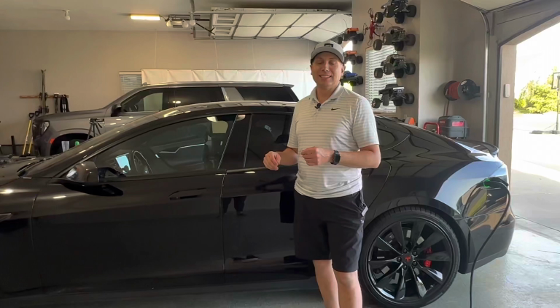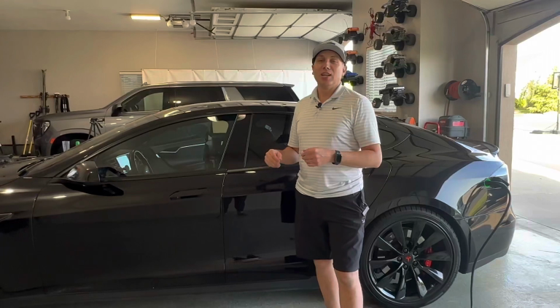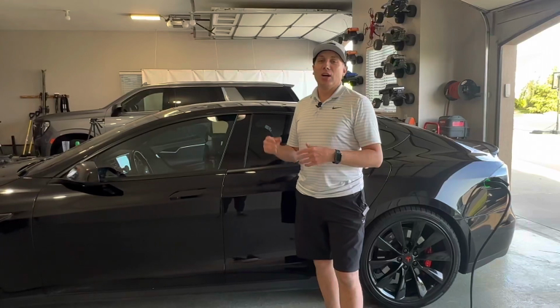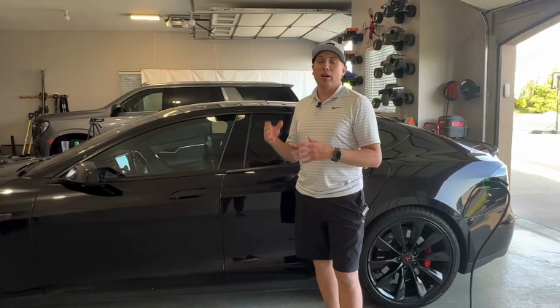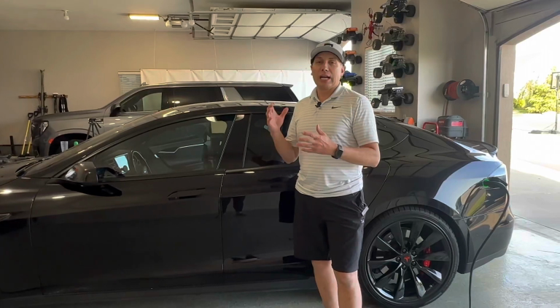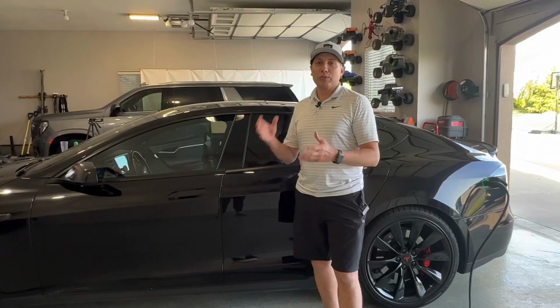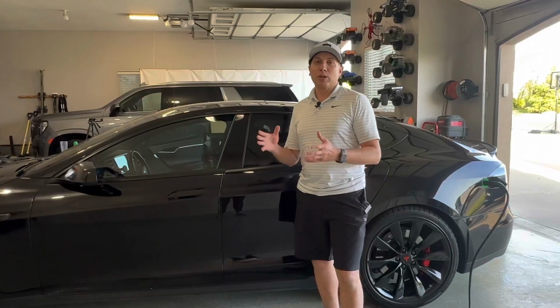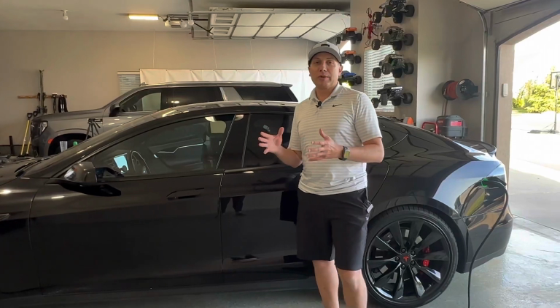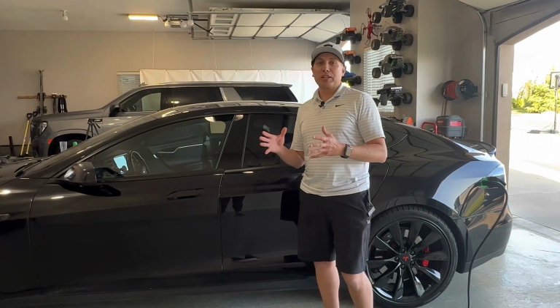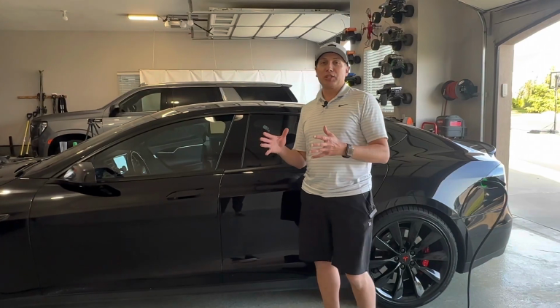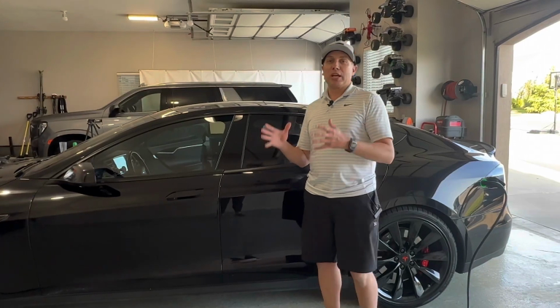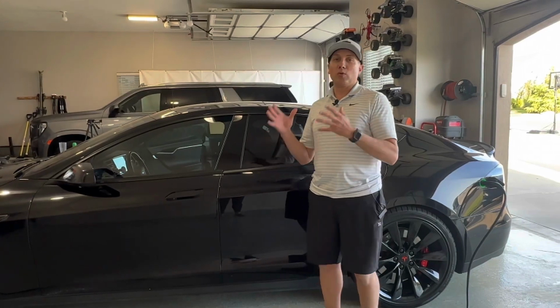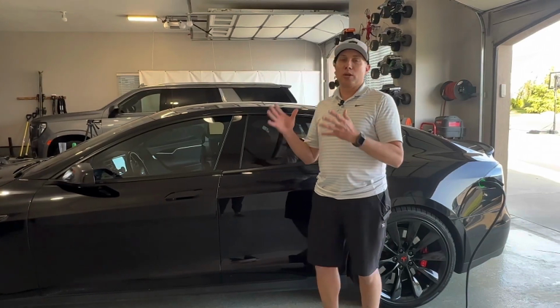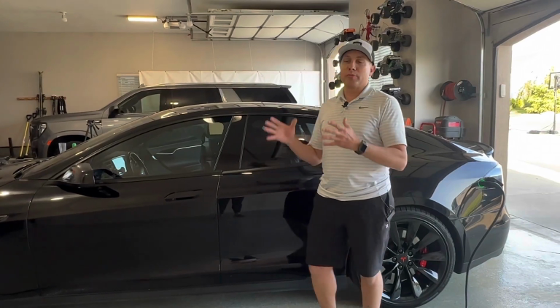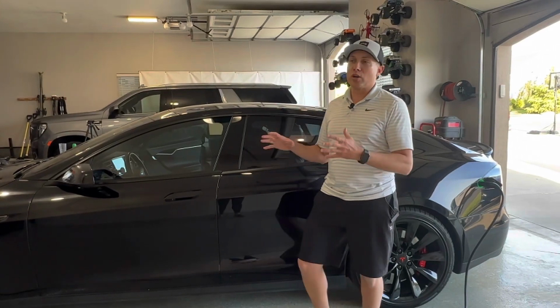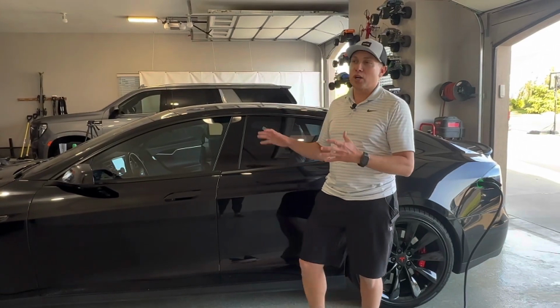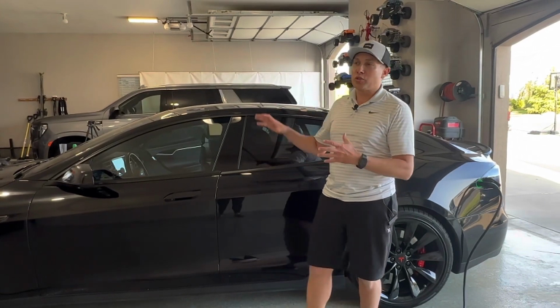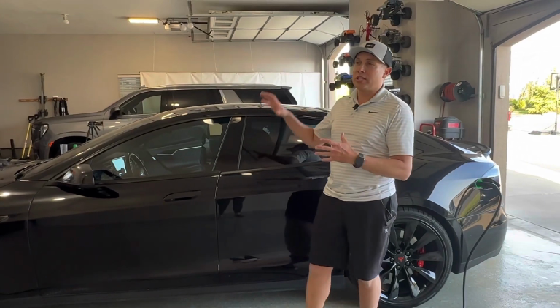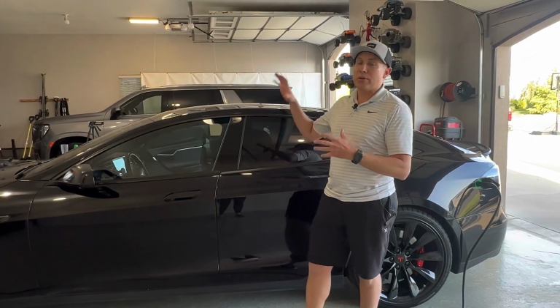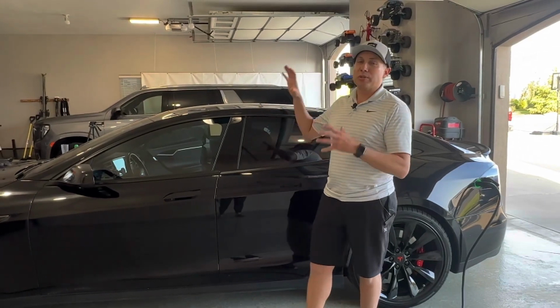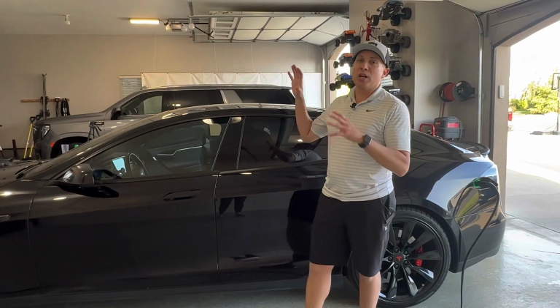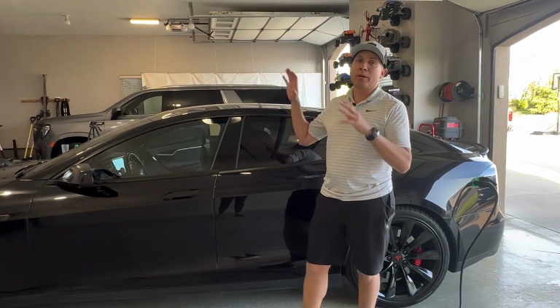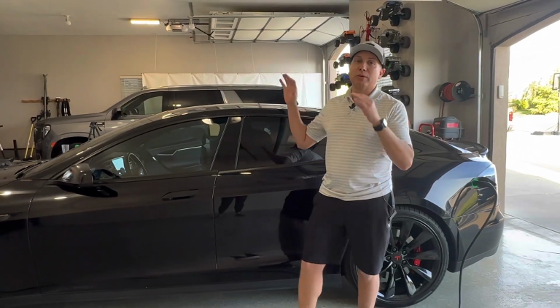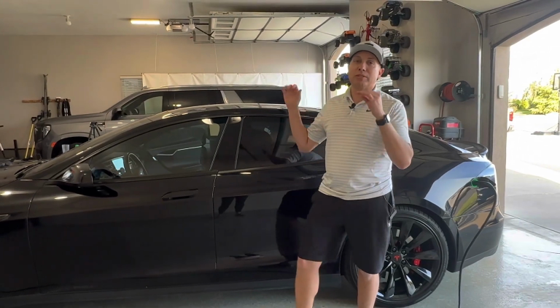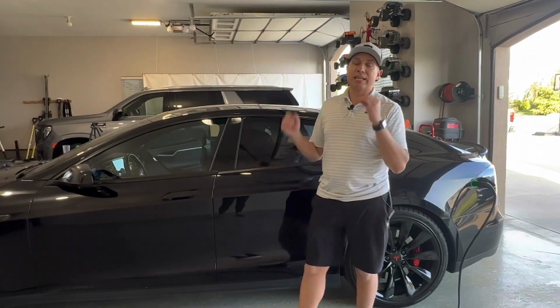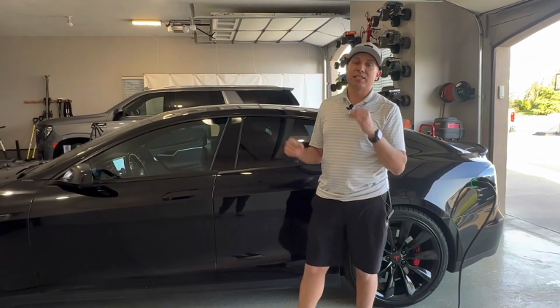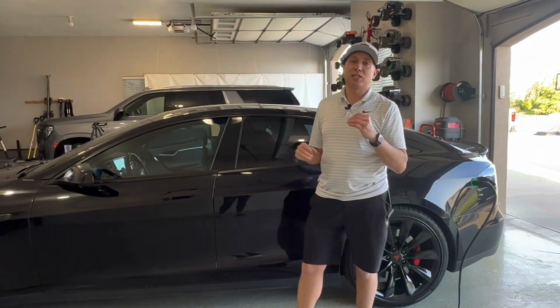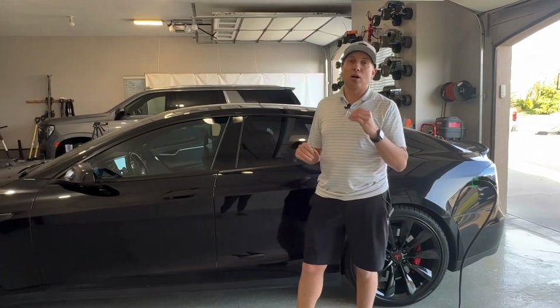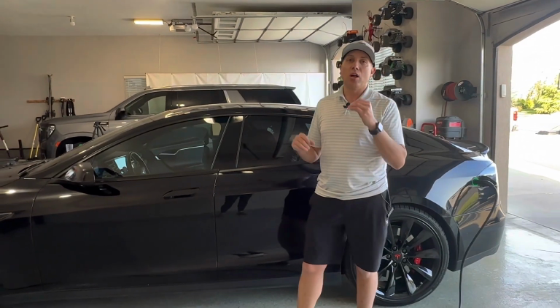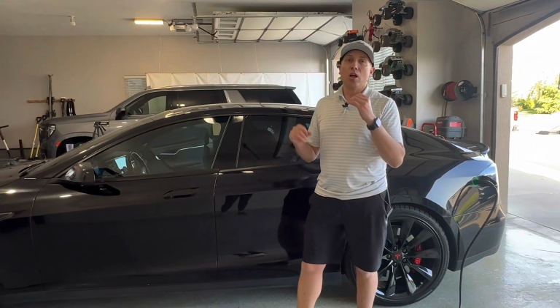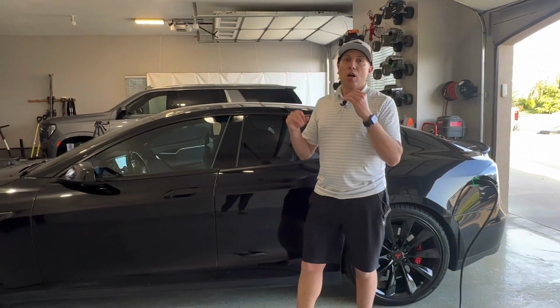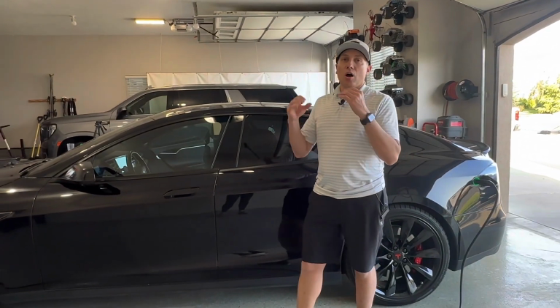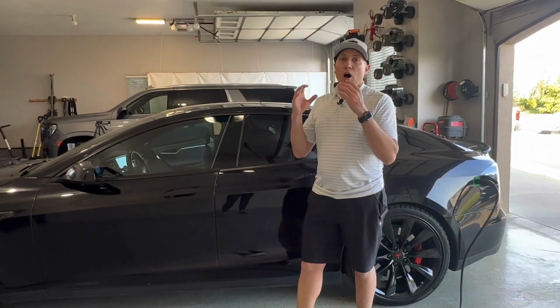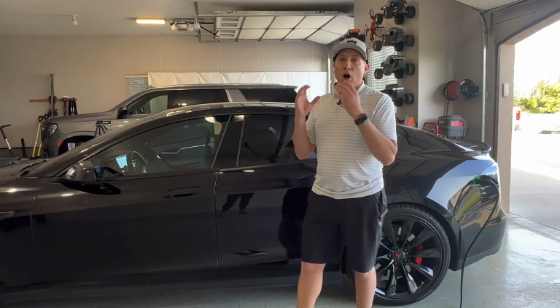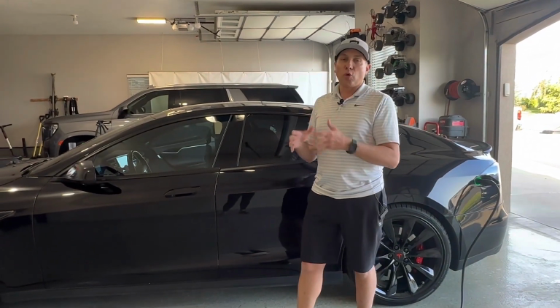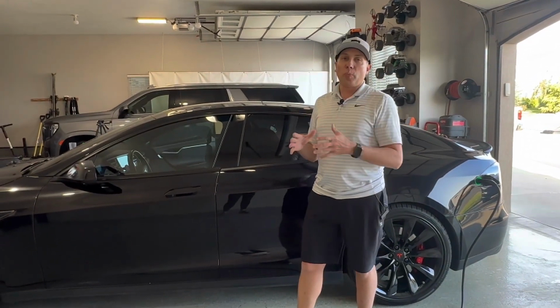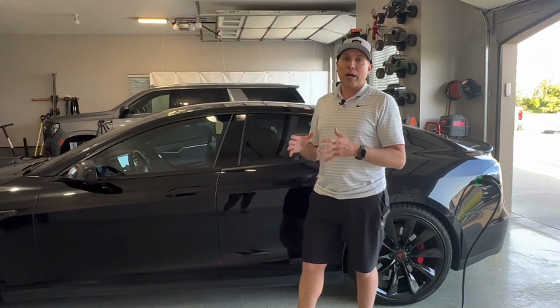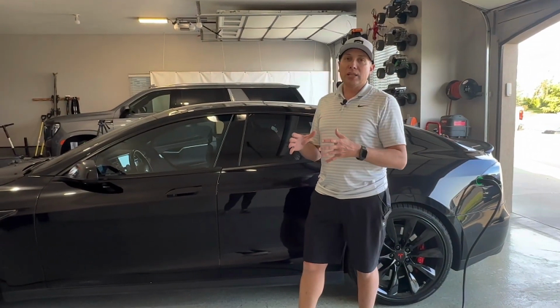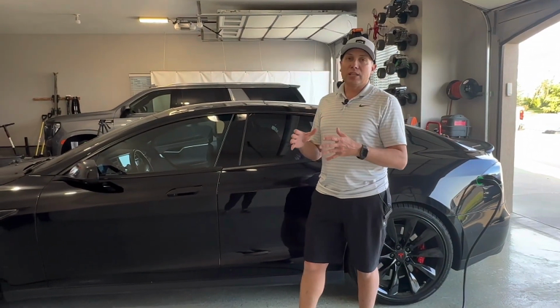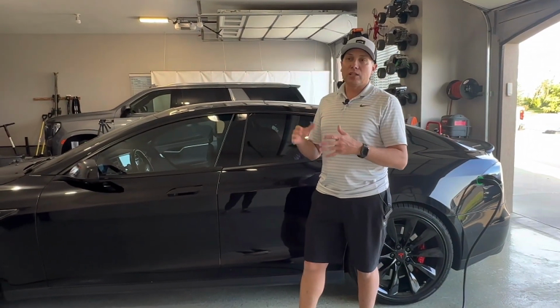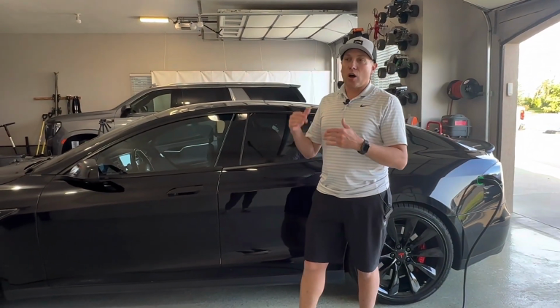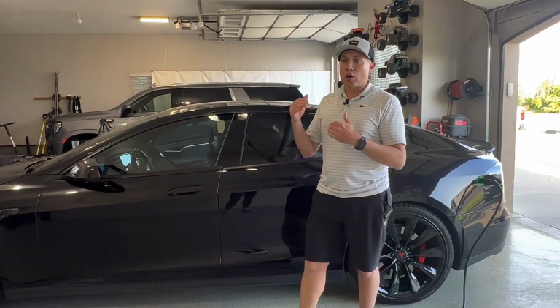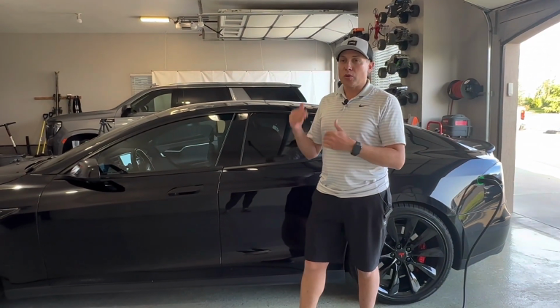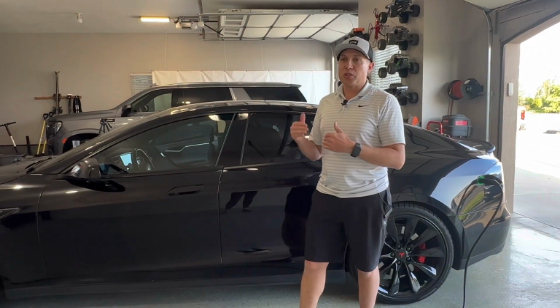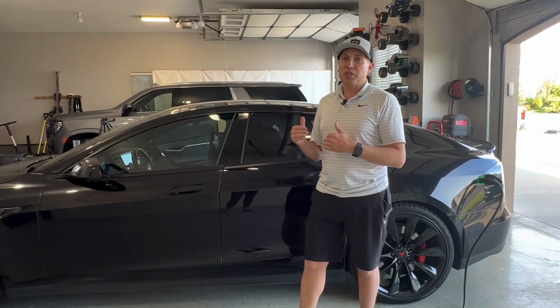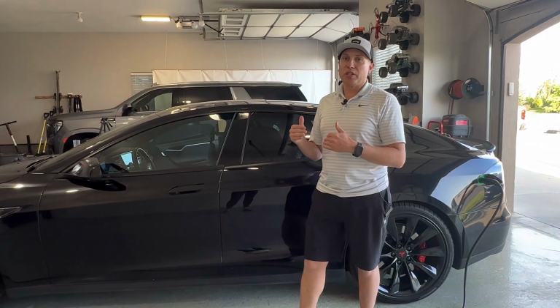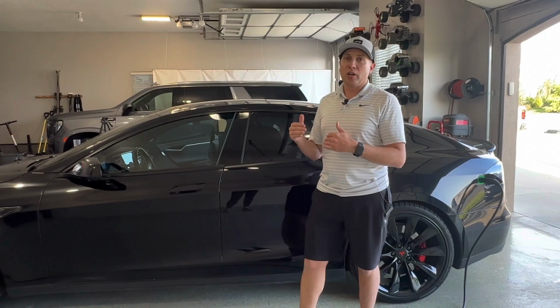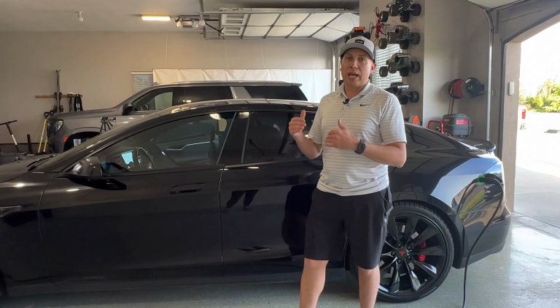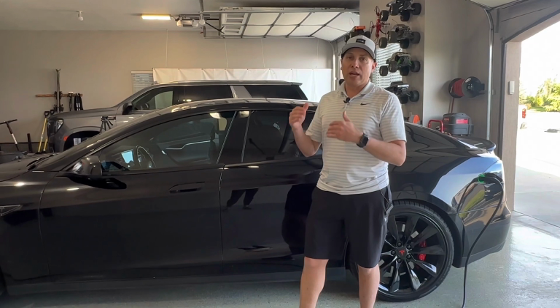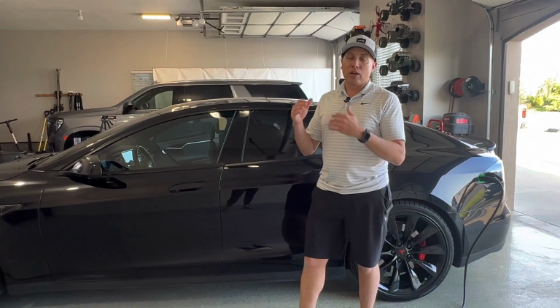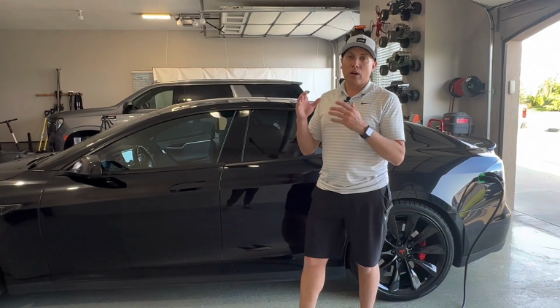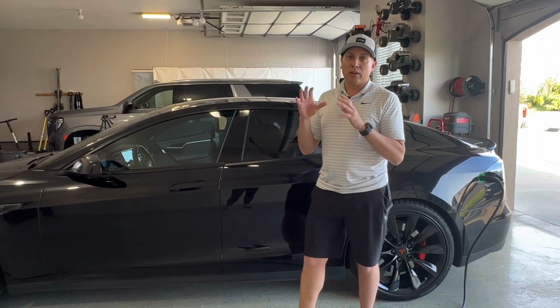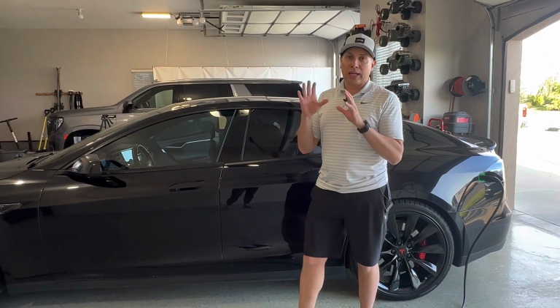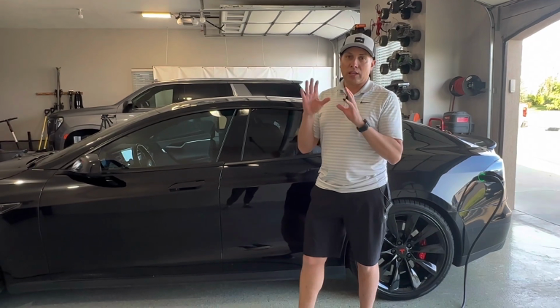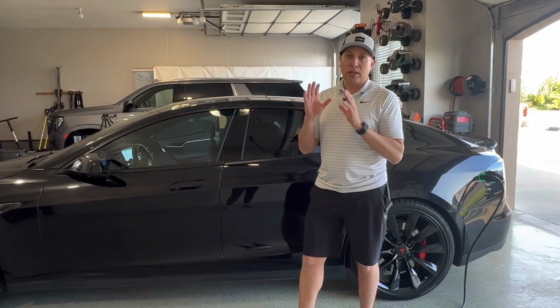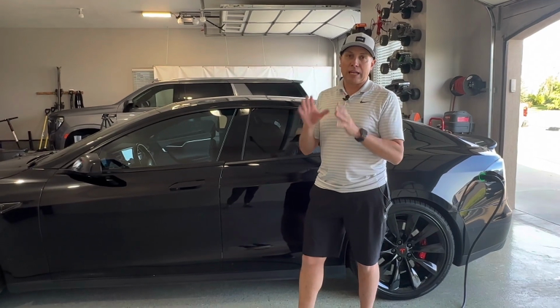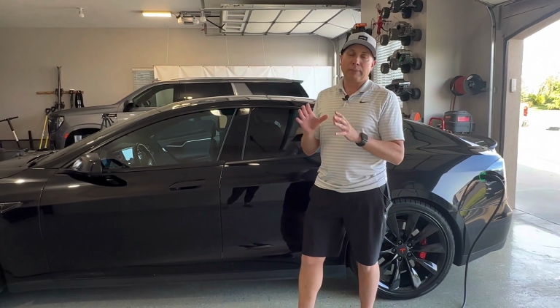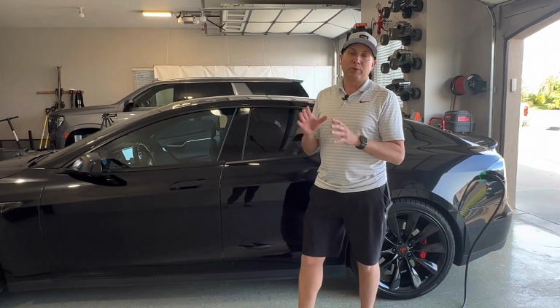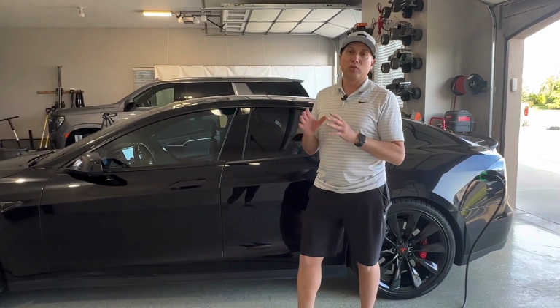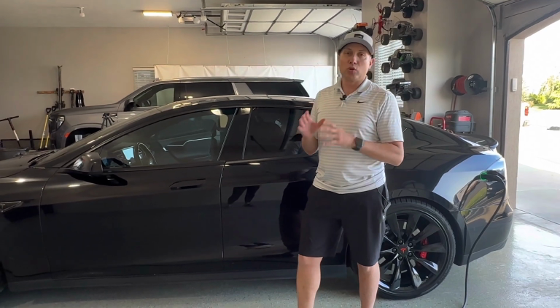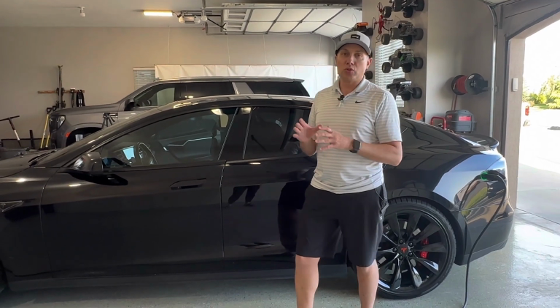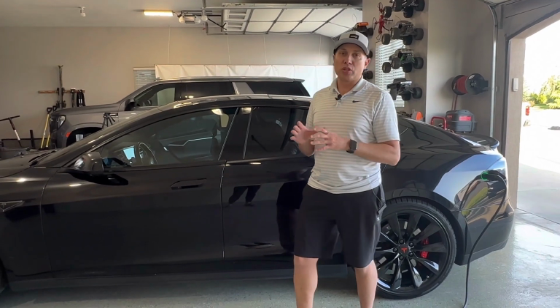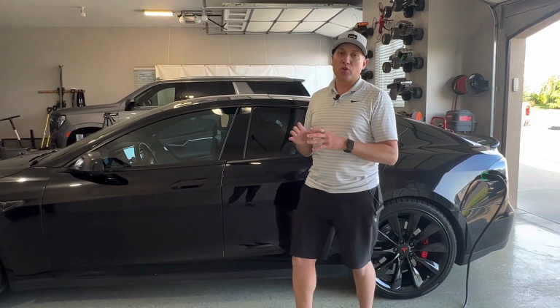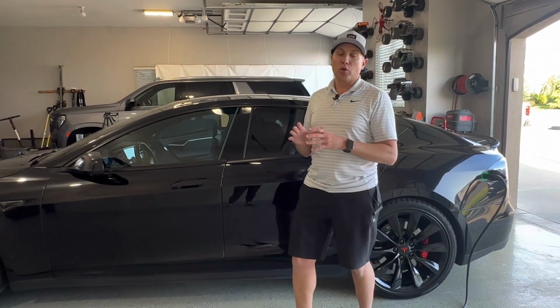All right guys, welcome back to the channel, welcome to the garage. Today we're talking about Tesla autopilot, auto steer, and adaptive cruise control.